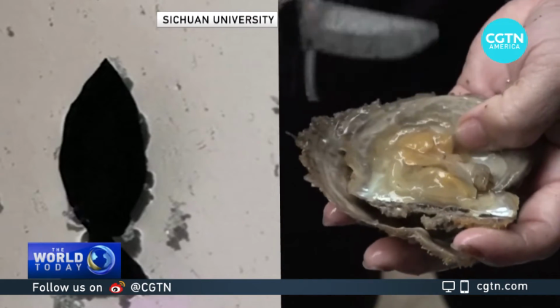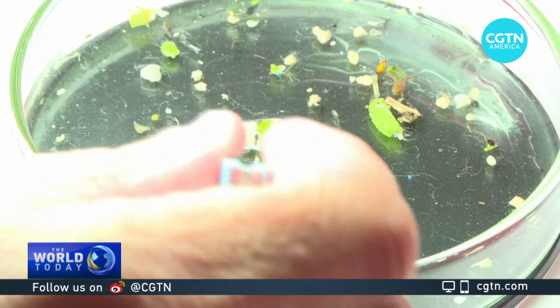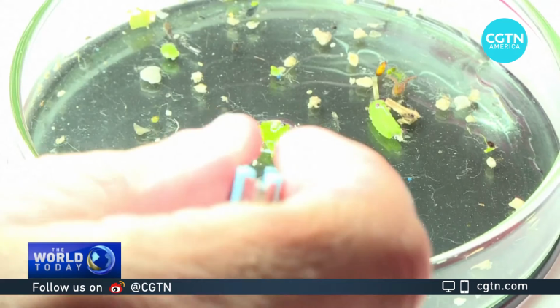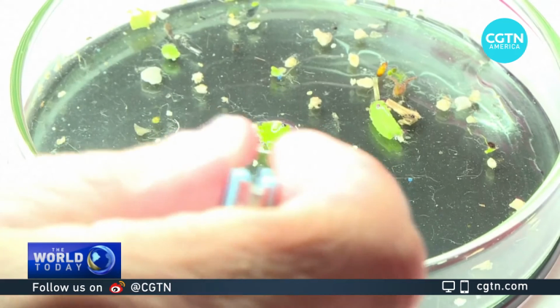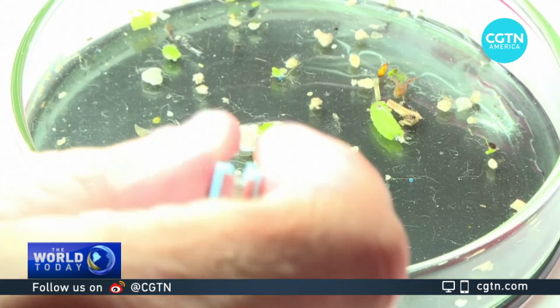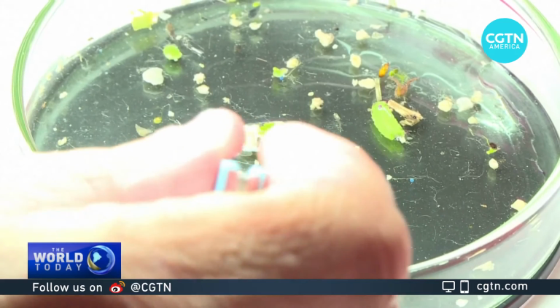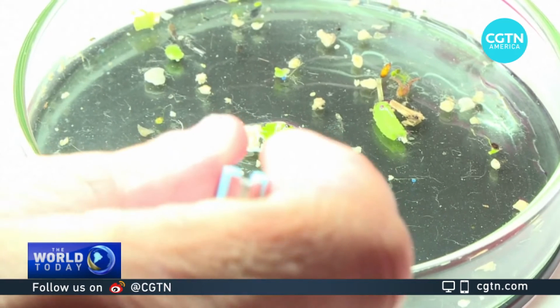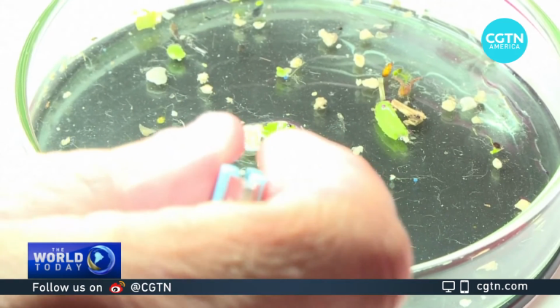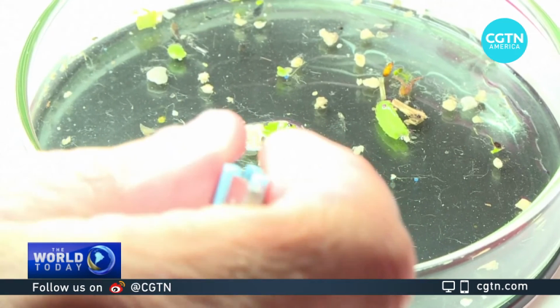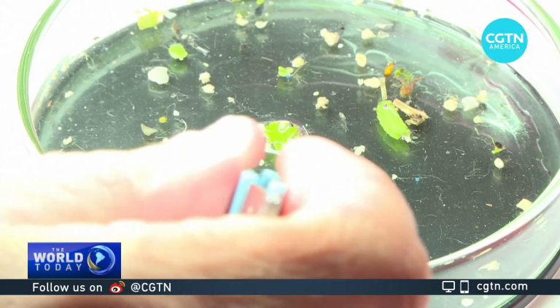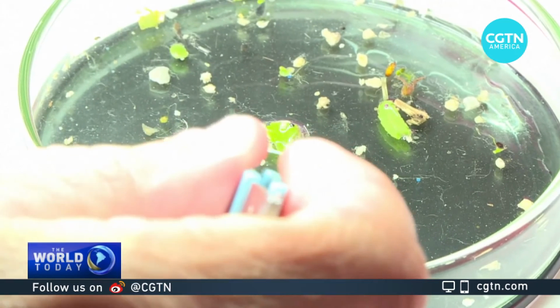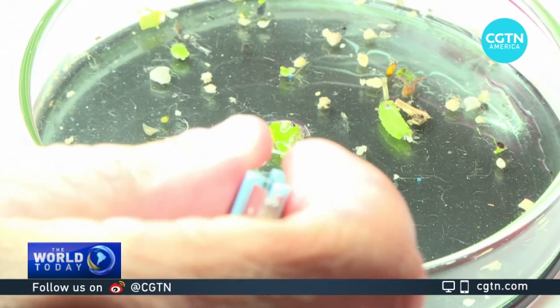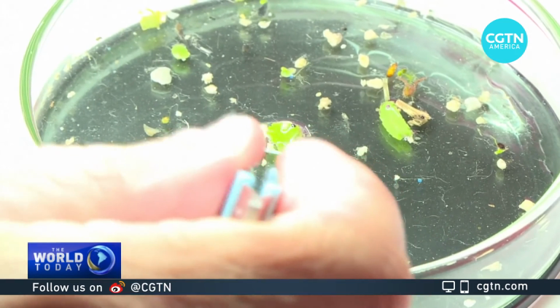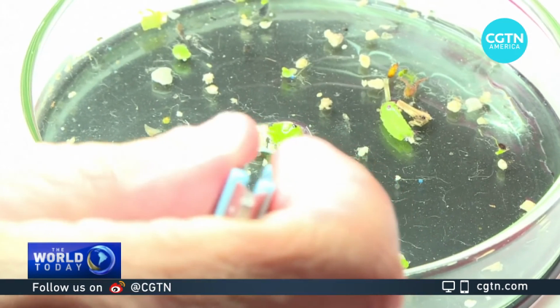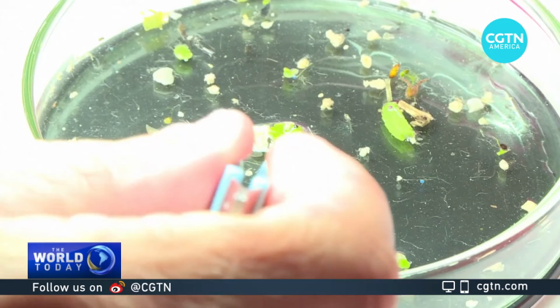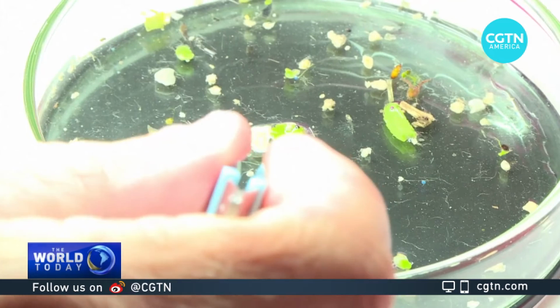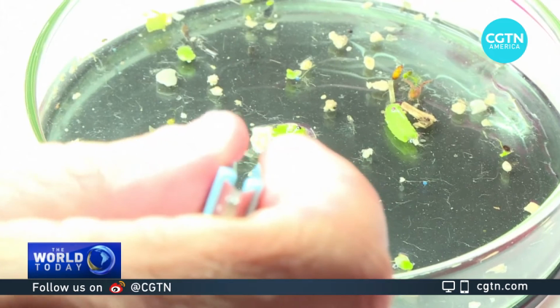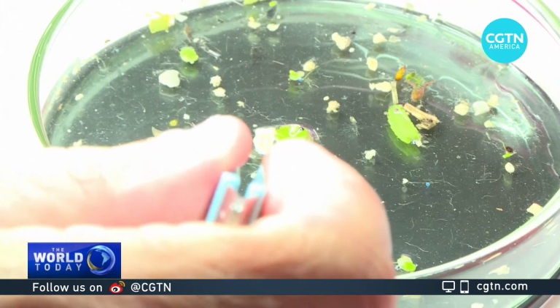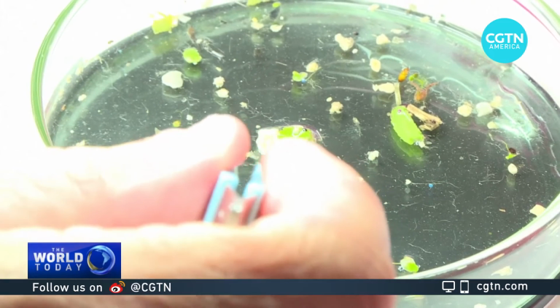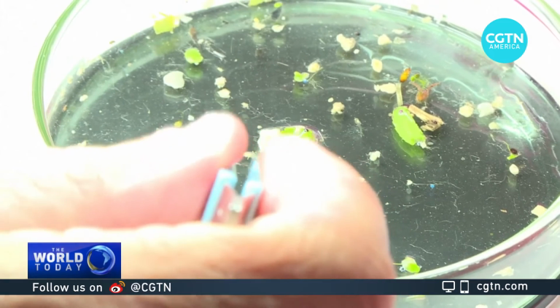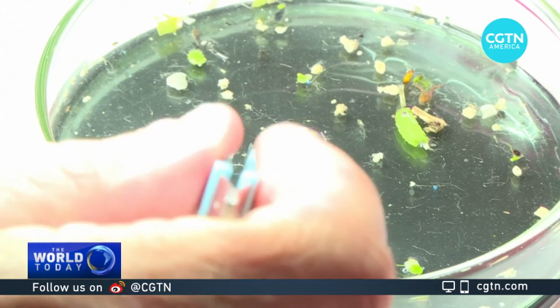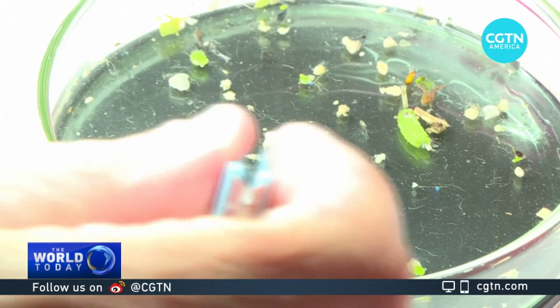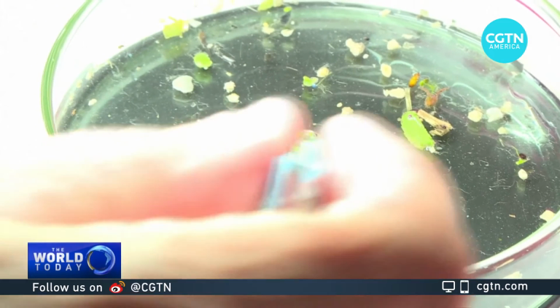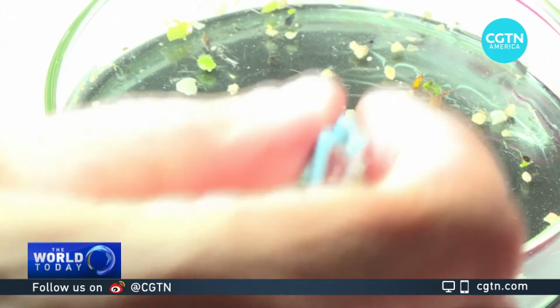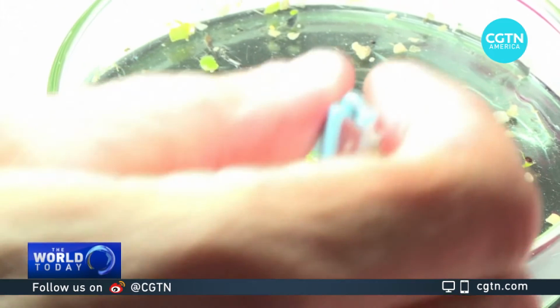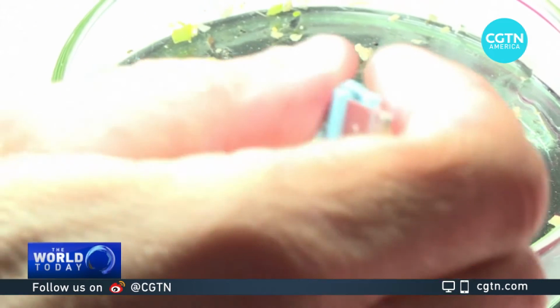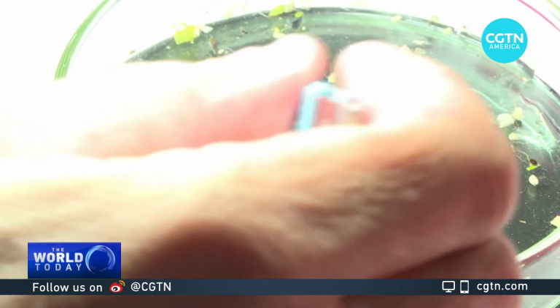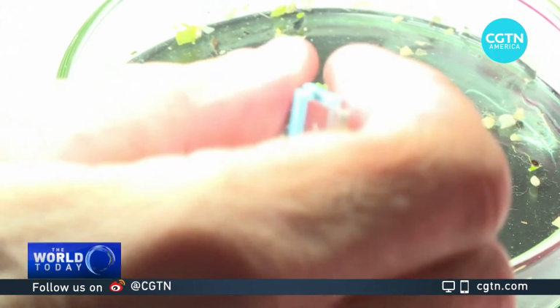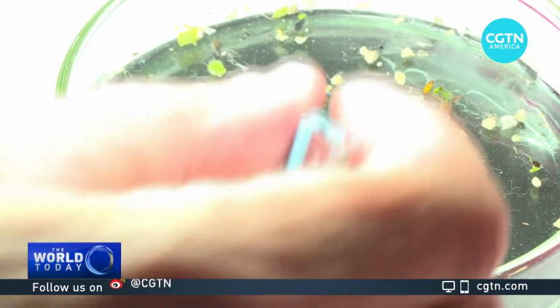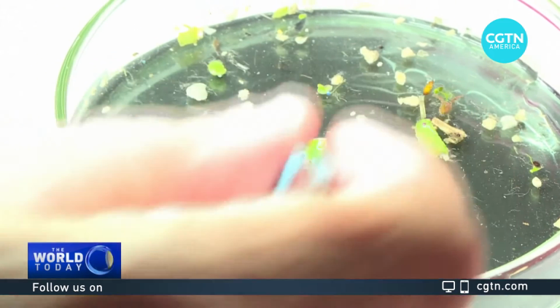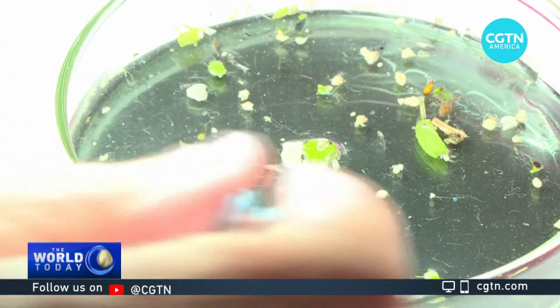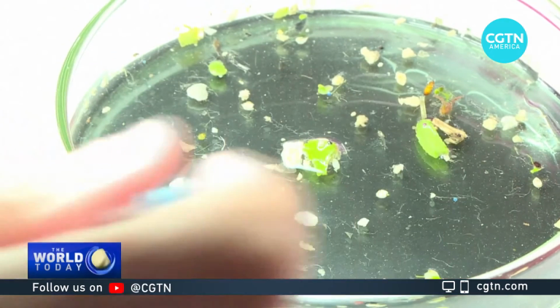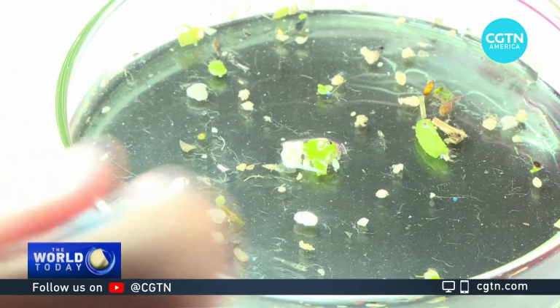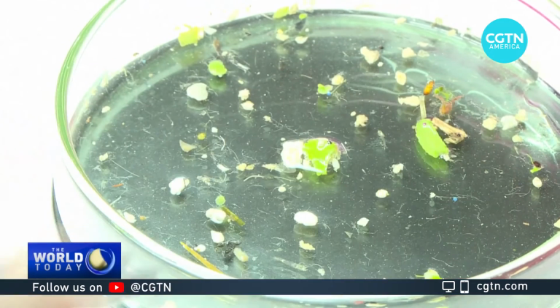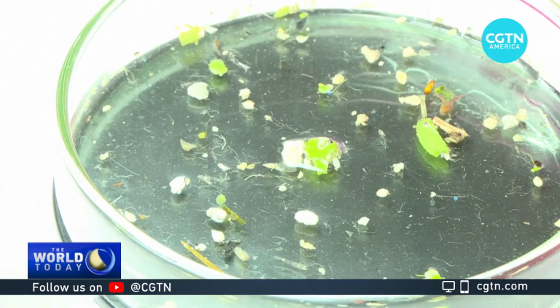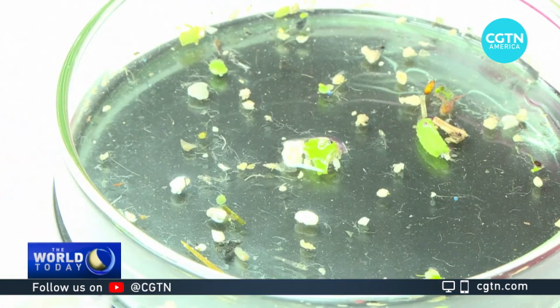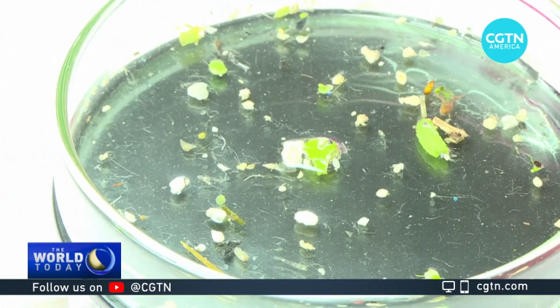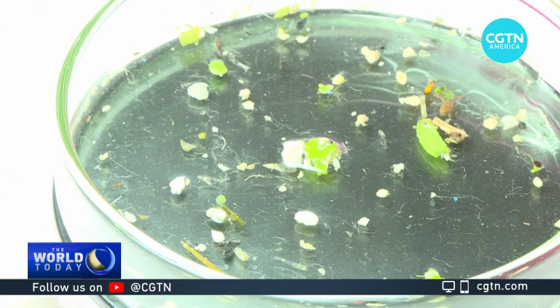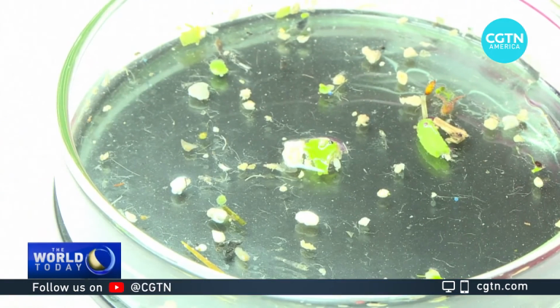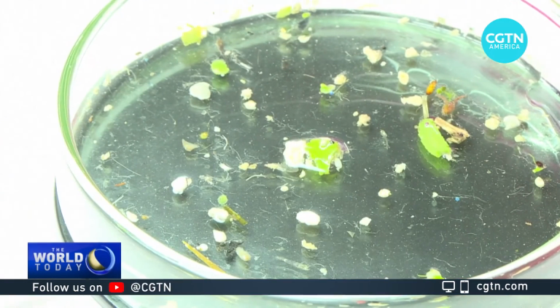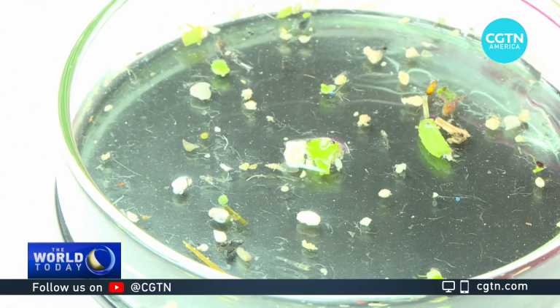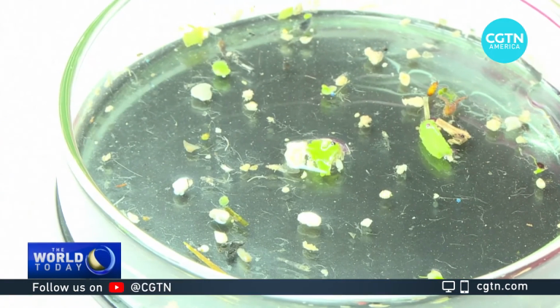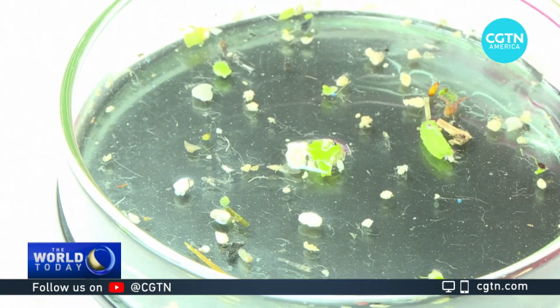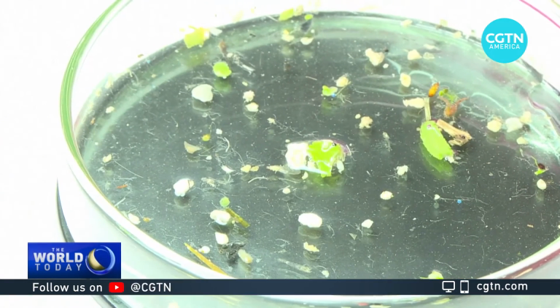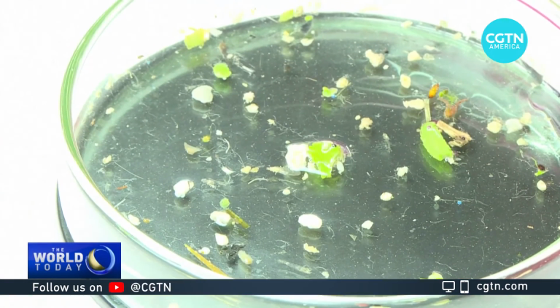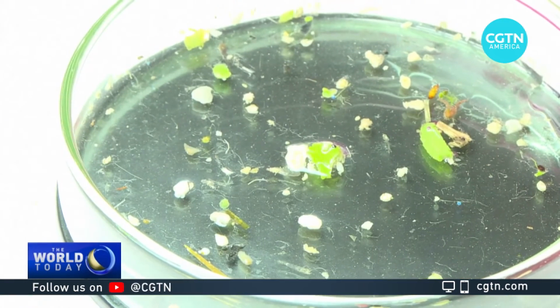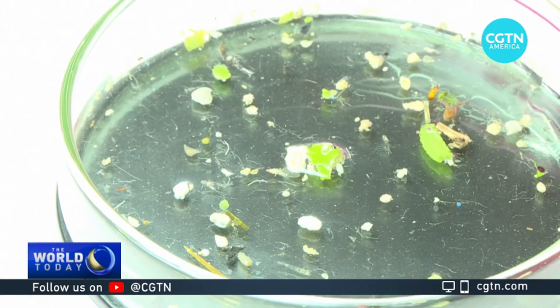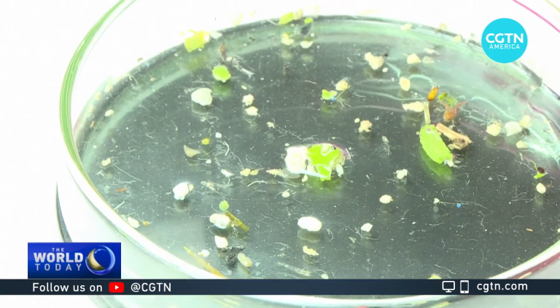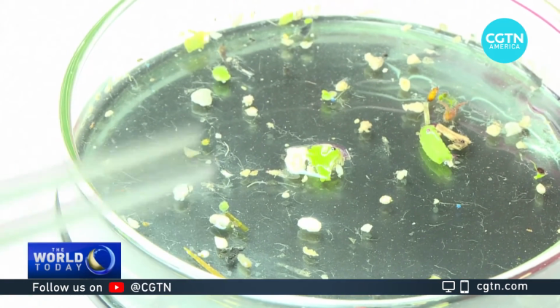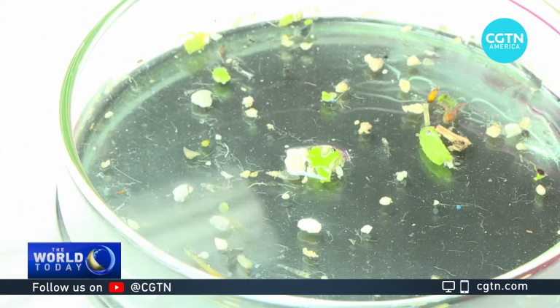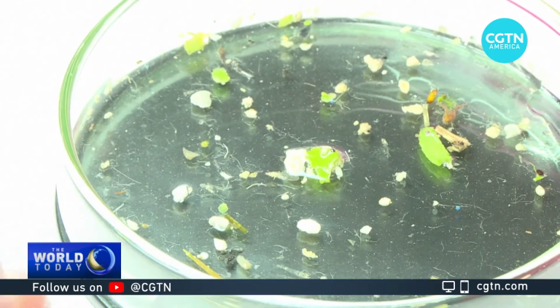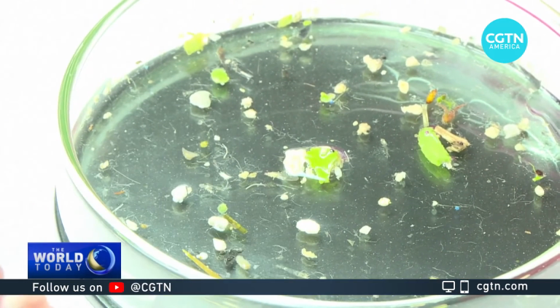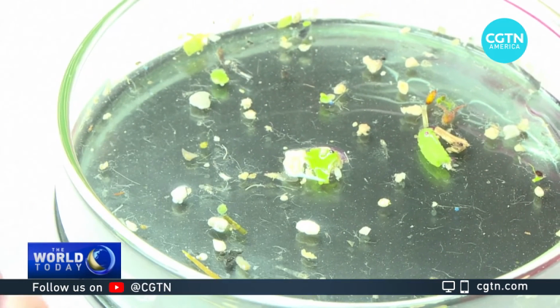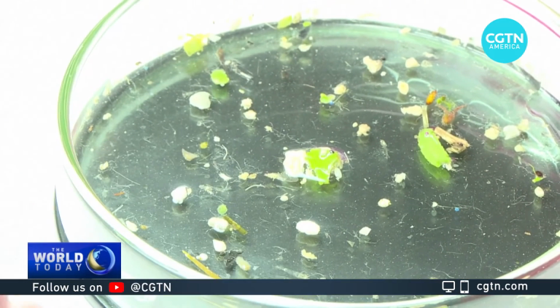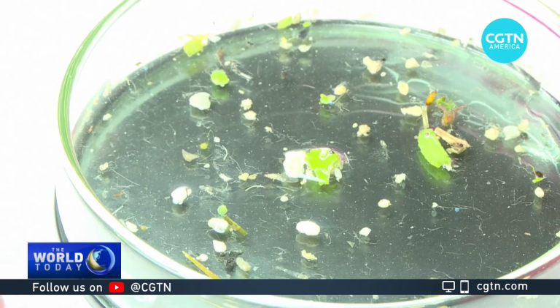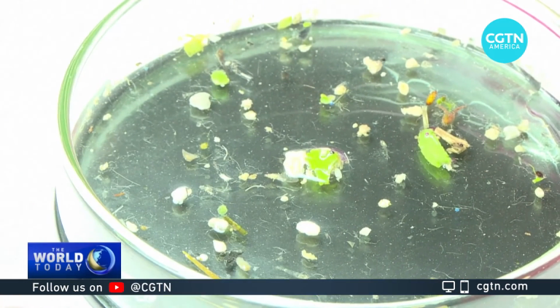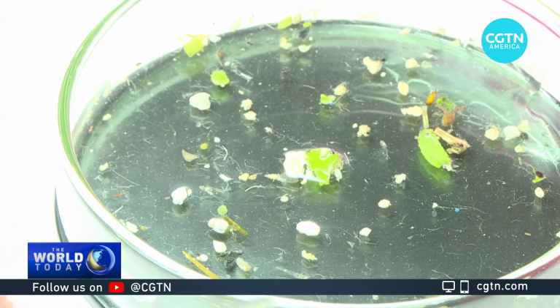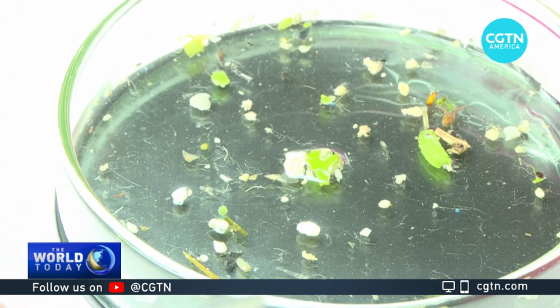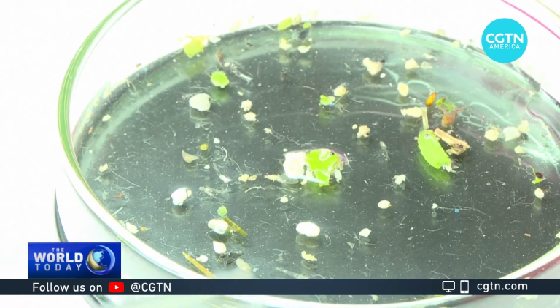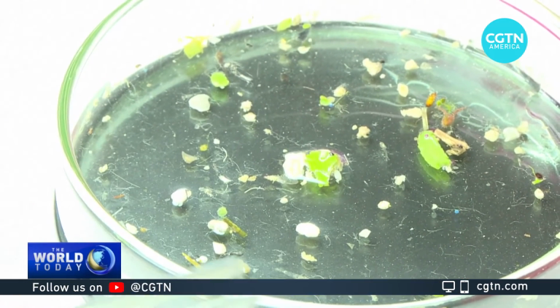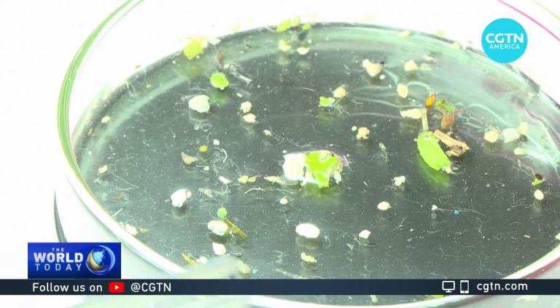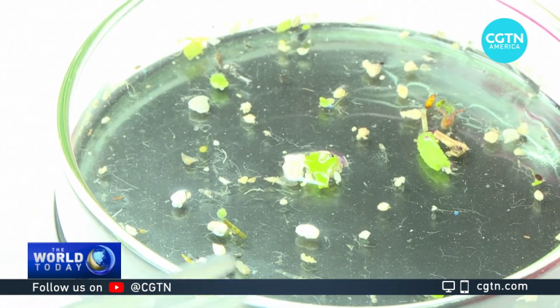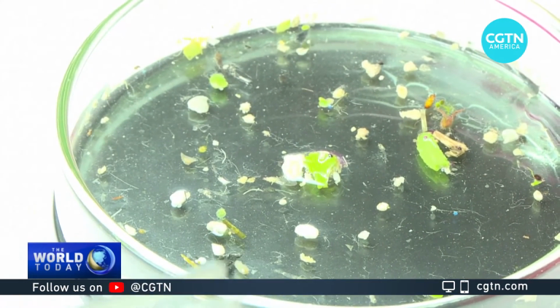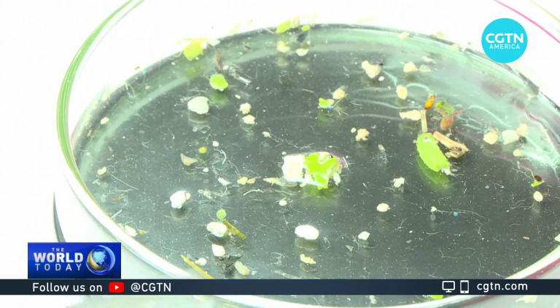Most importantly, their body attracts the molecules found in microplastics, sticking to them as they move around.